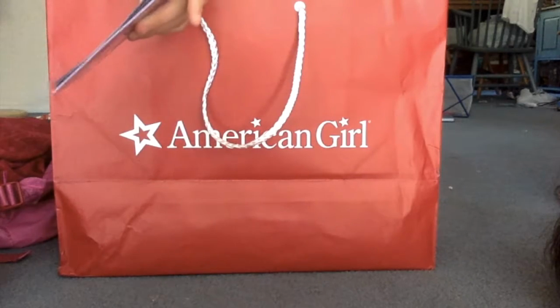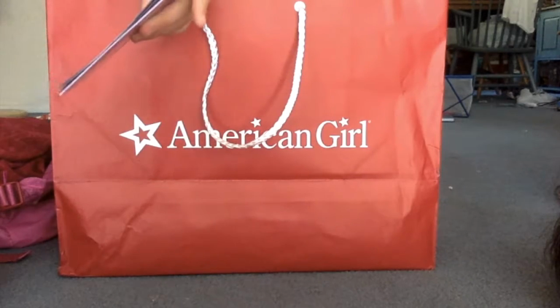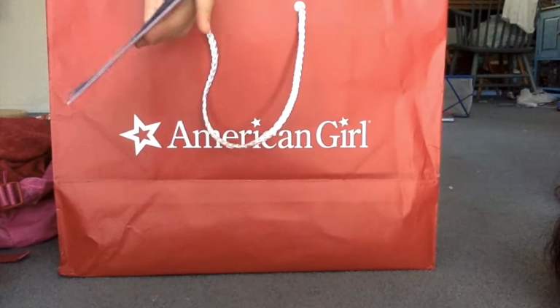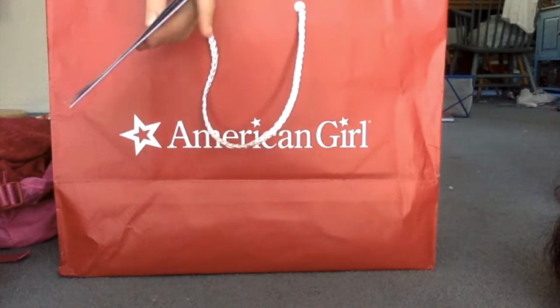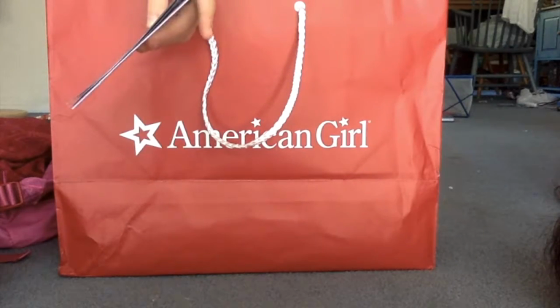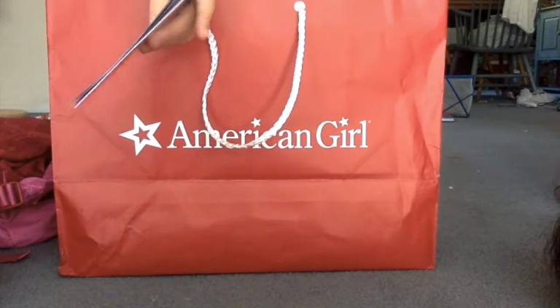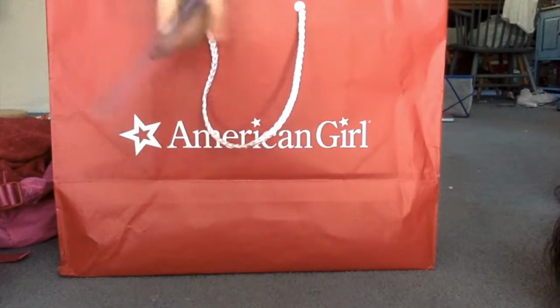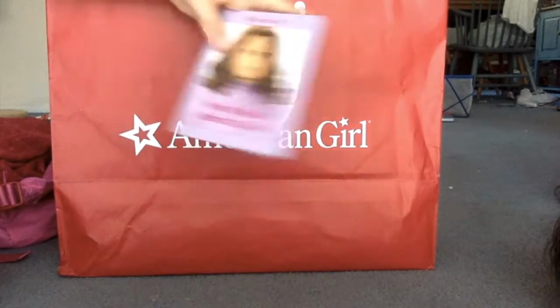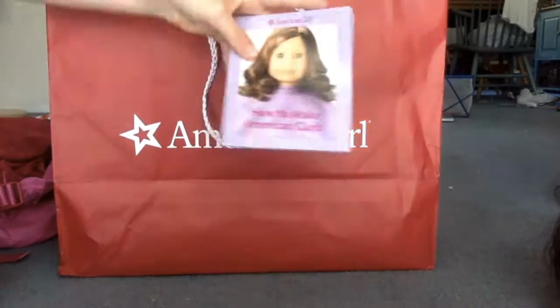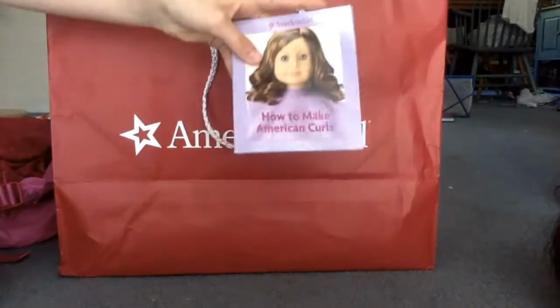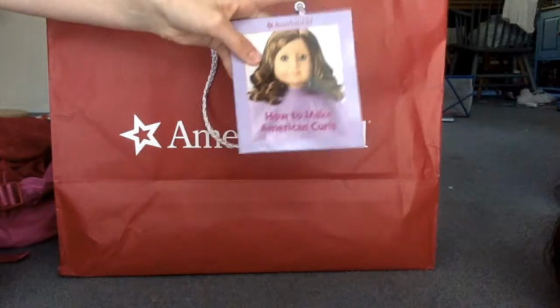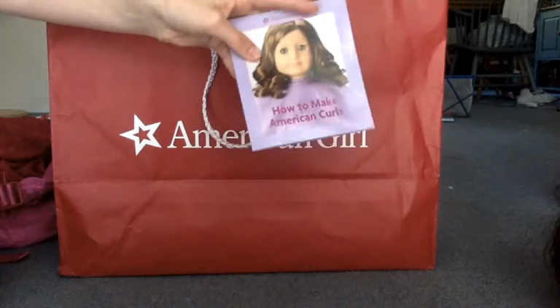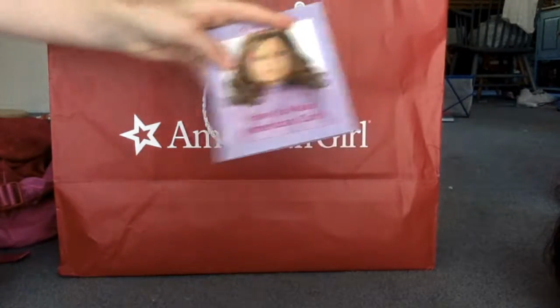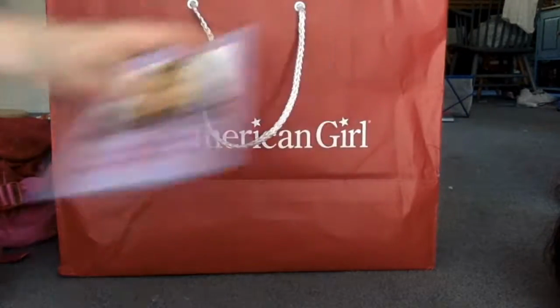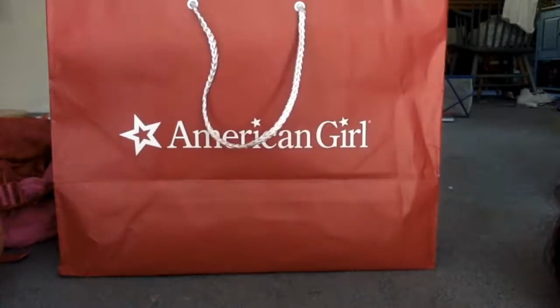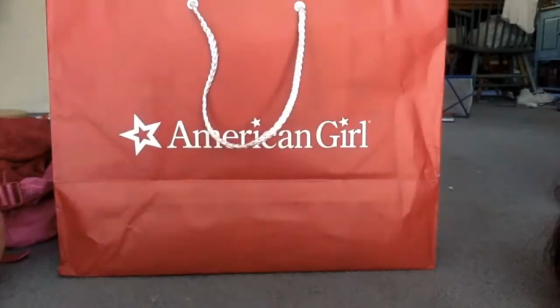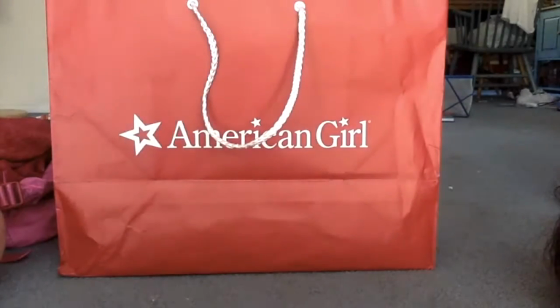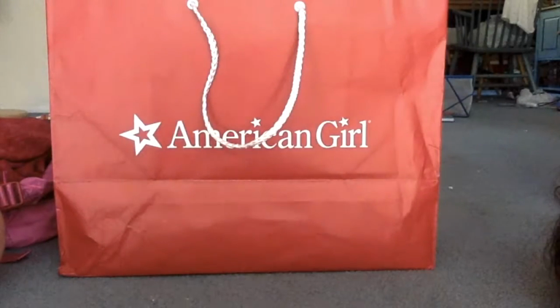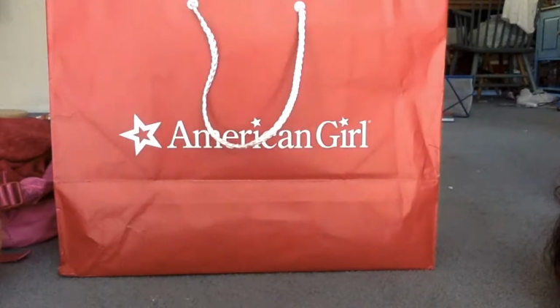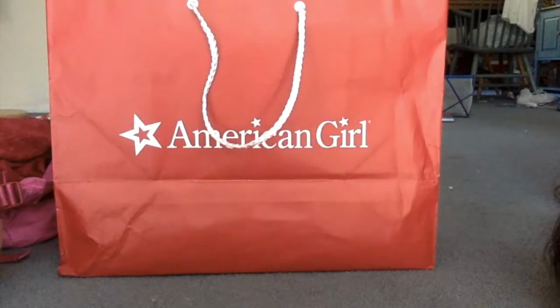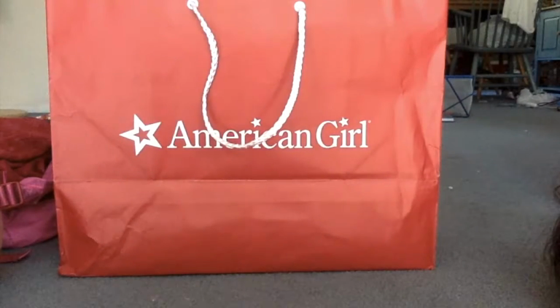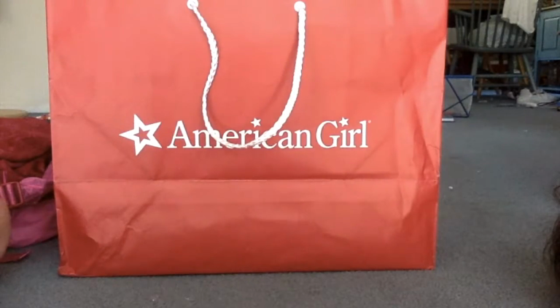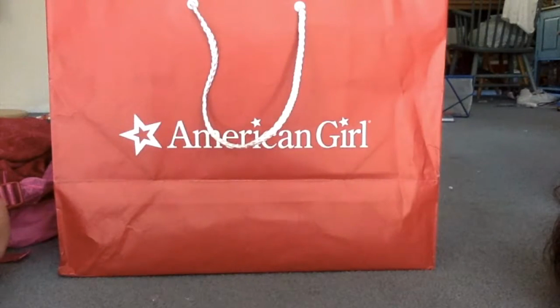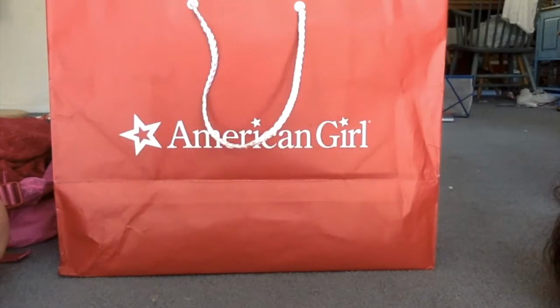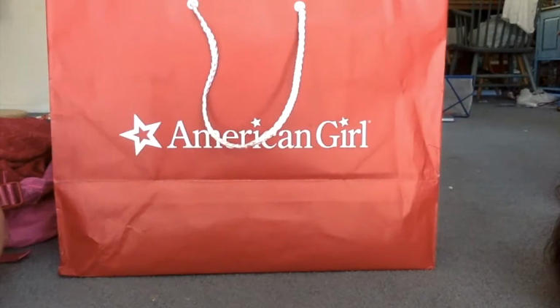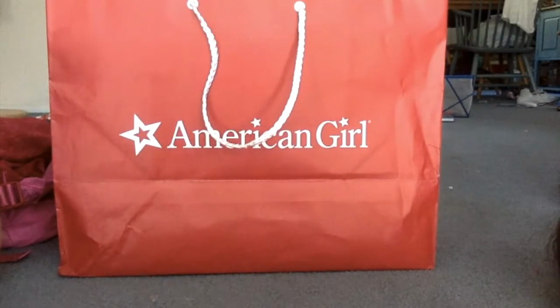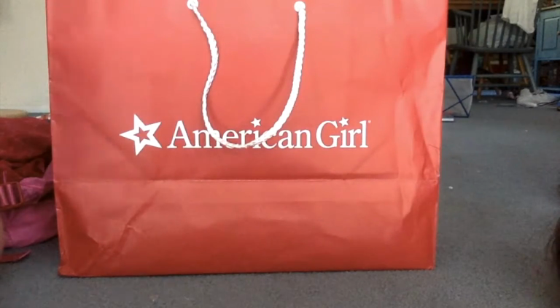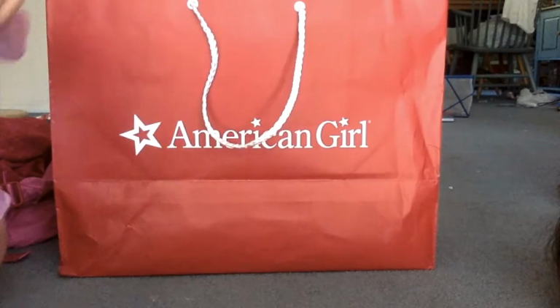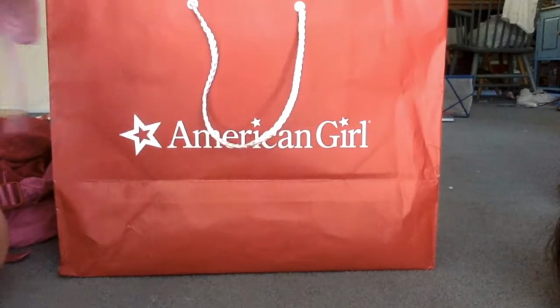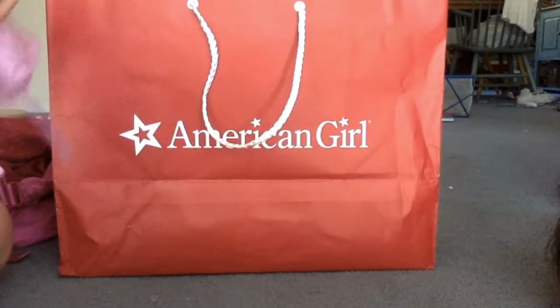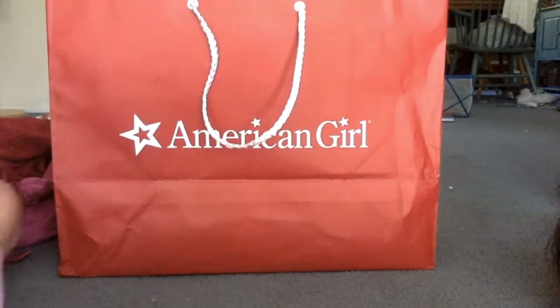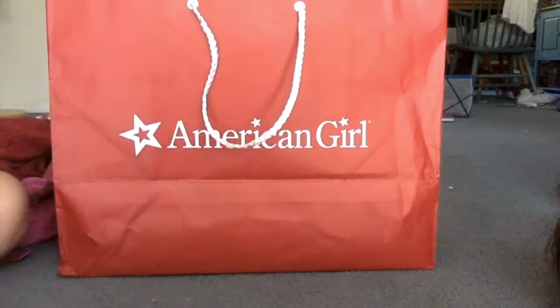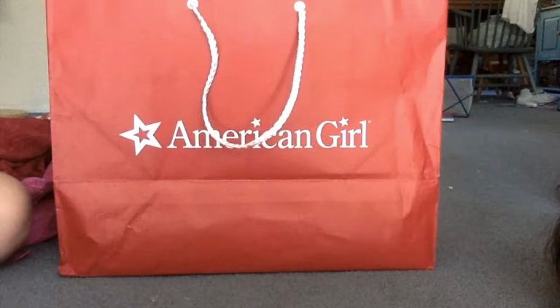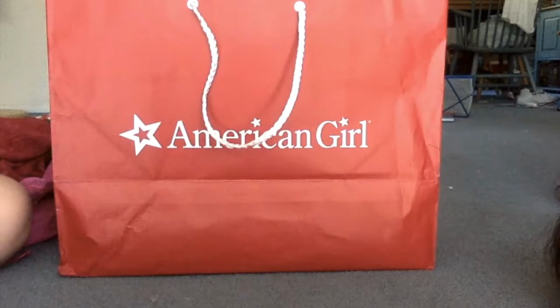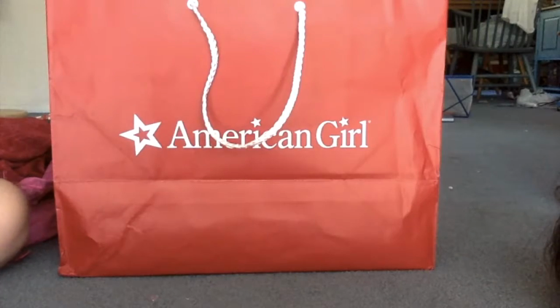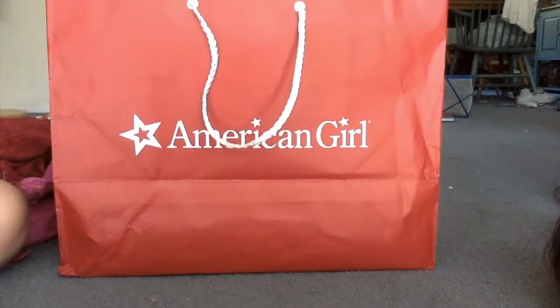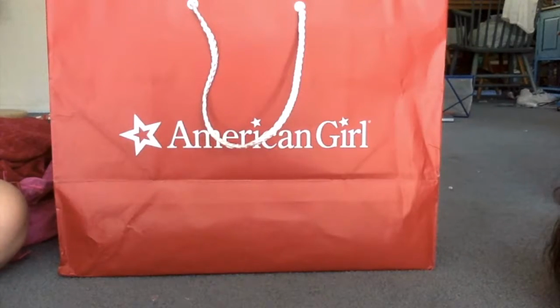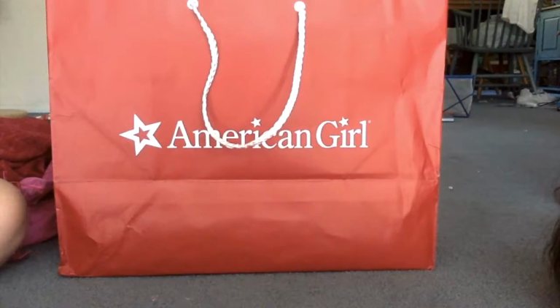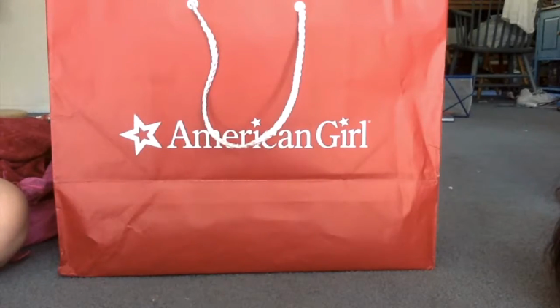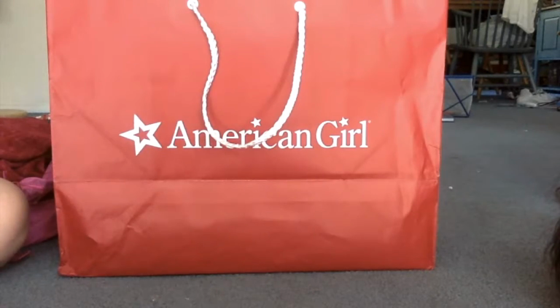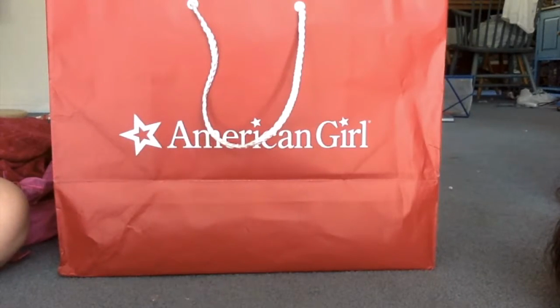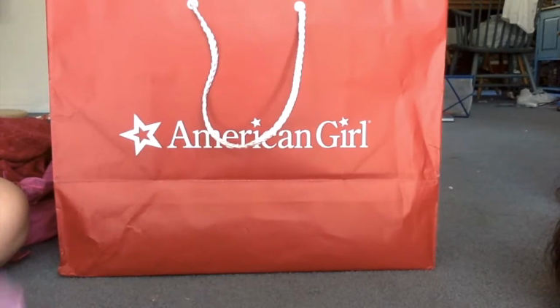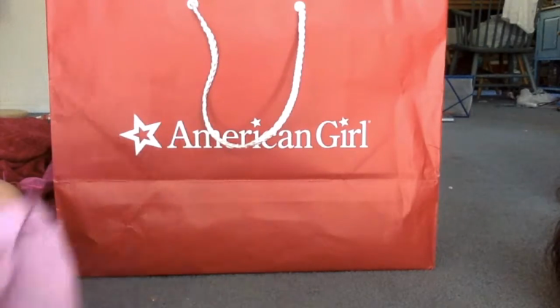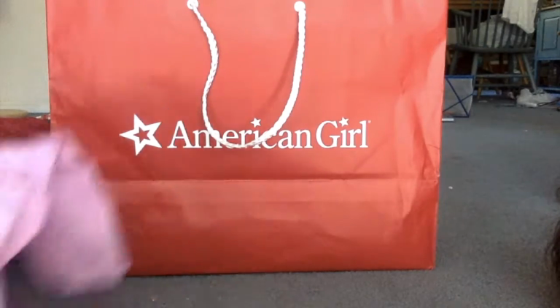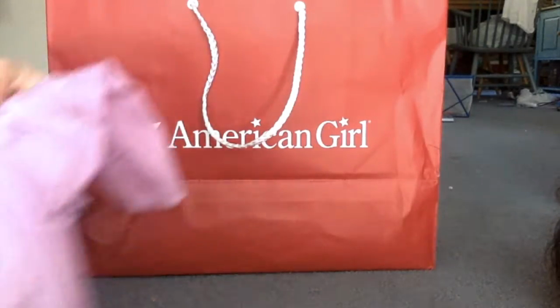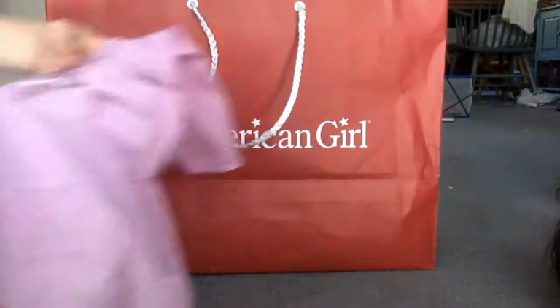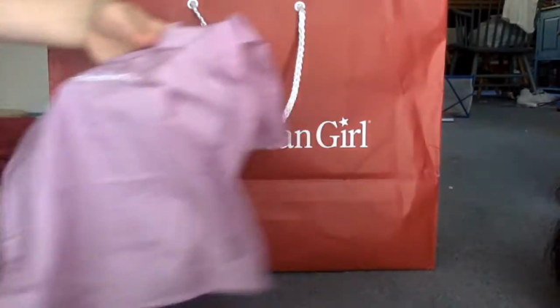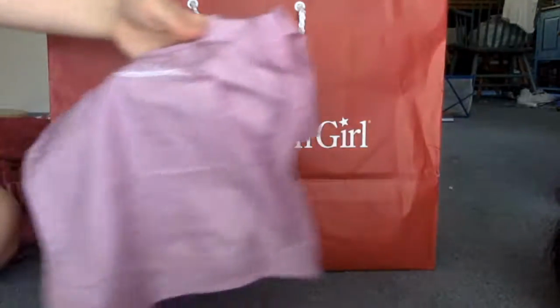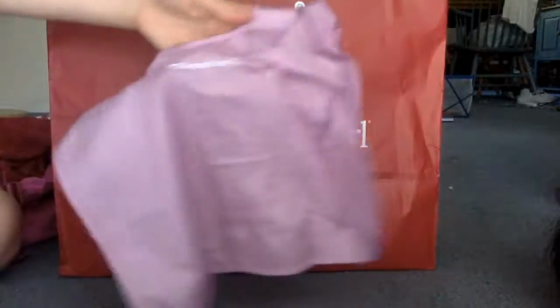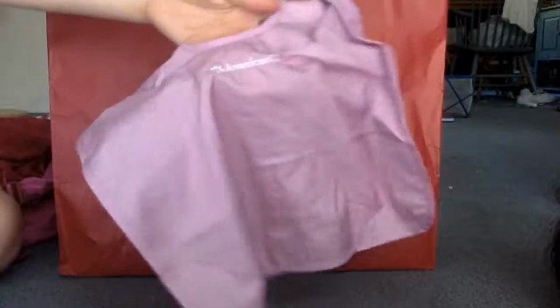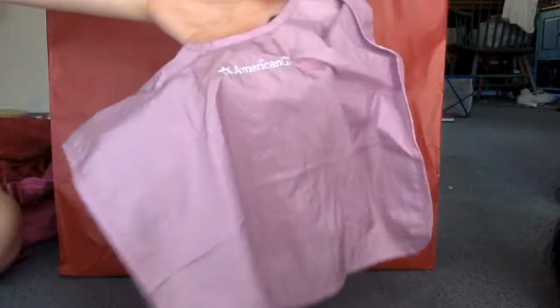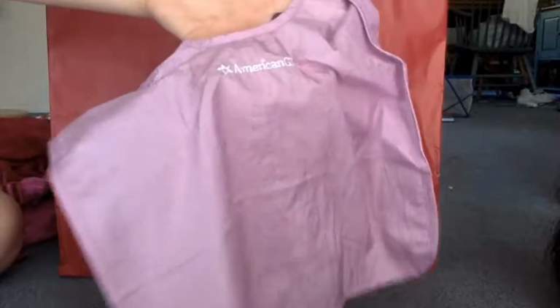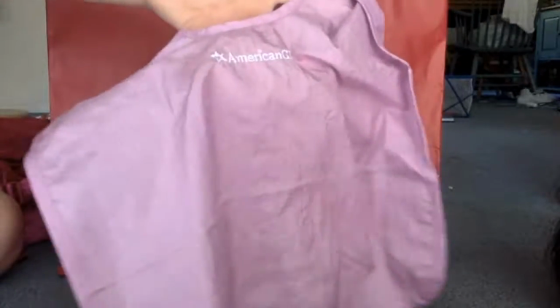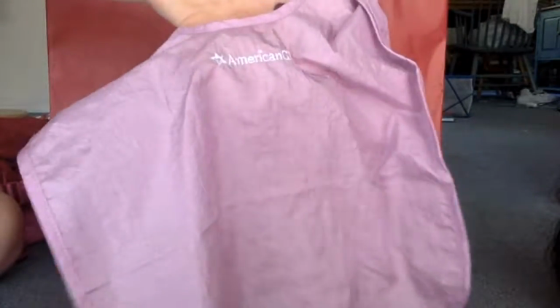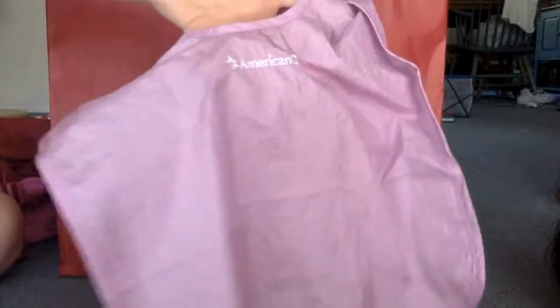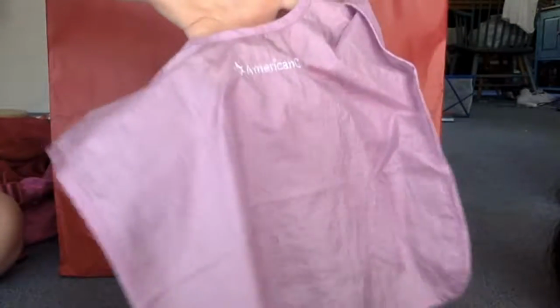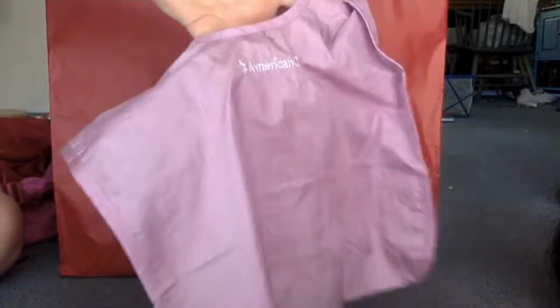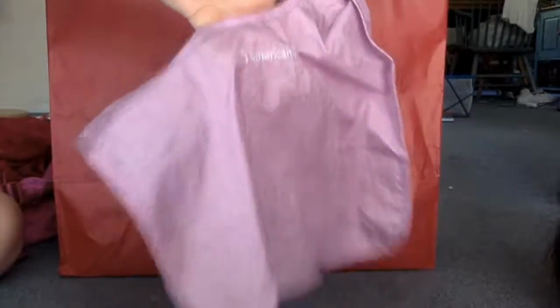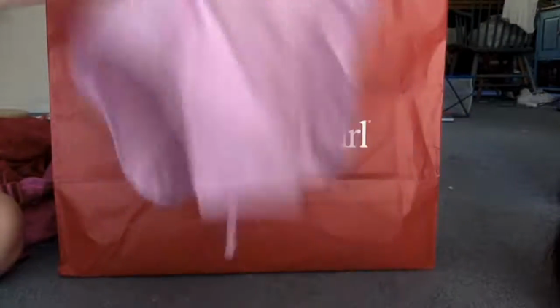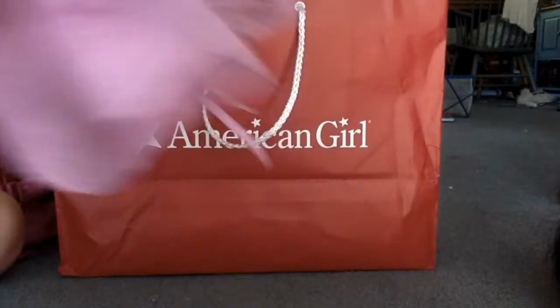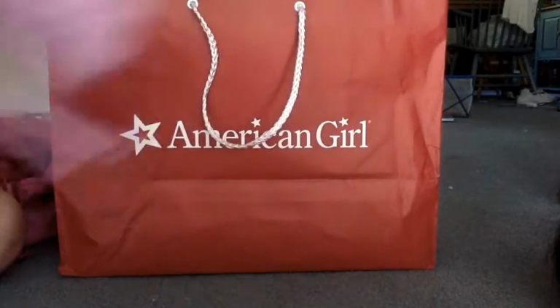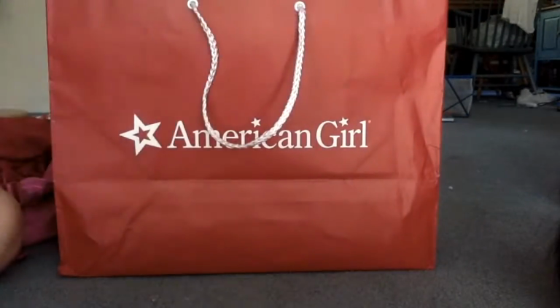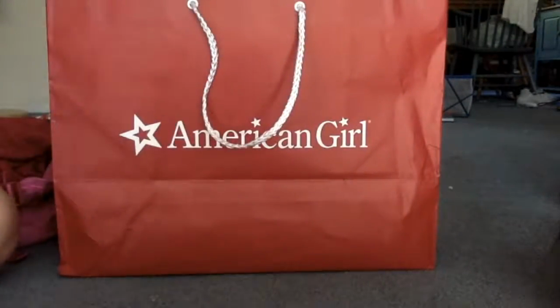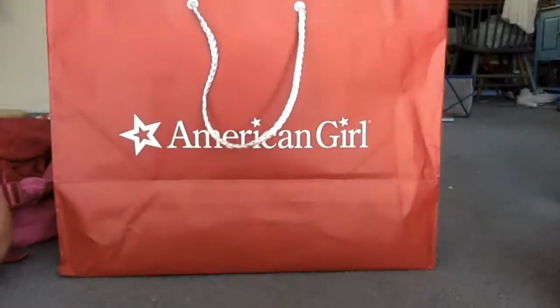It also comes with a how-to guide for American Girl curls, and then an American Girl cape.